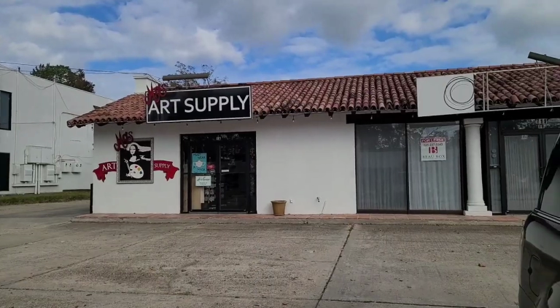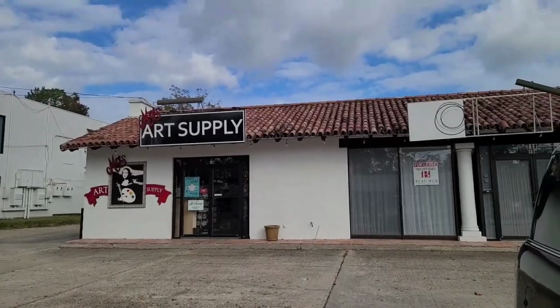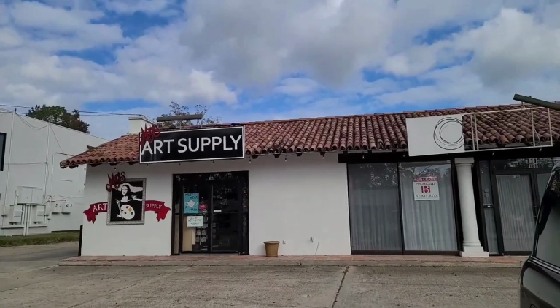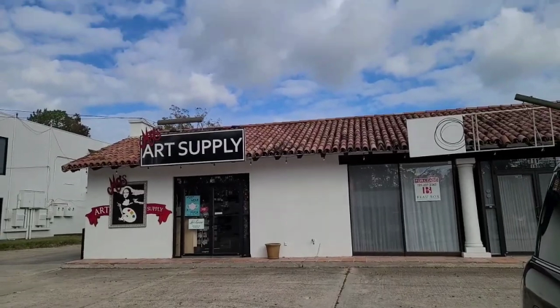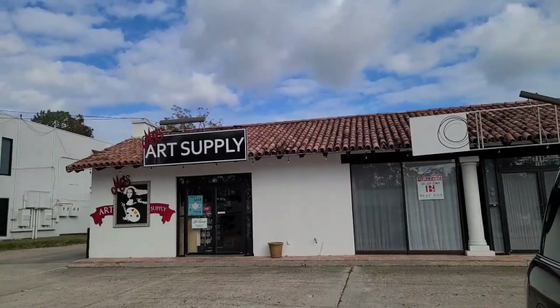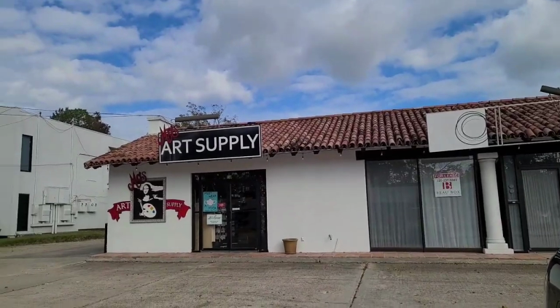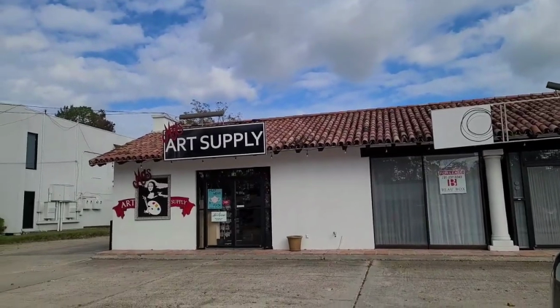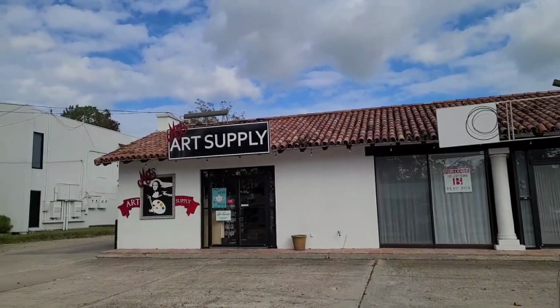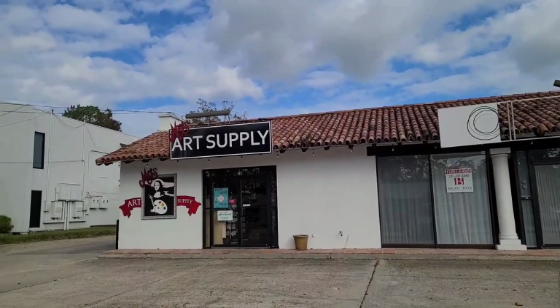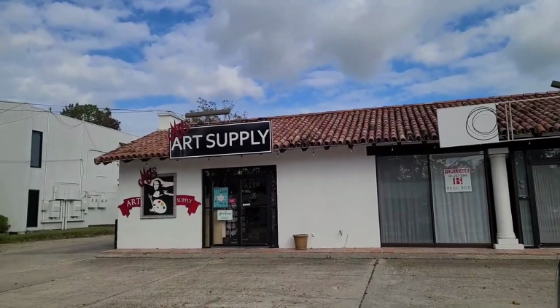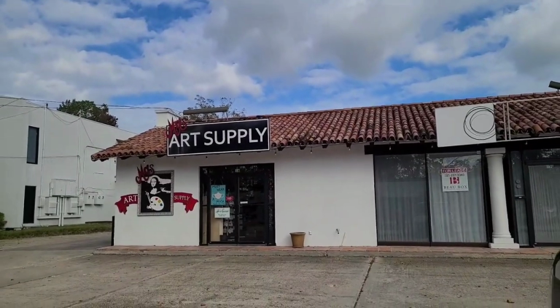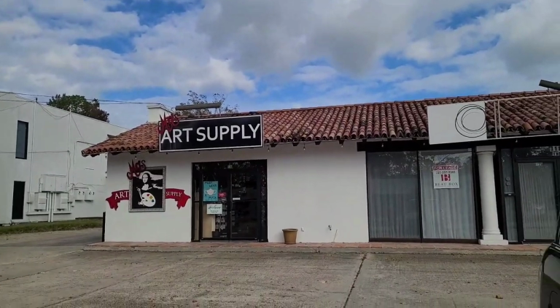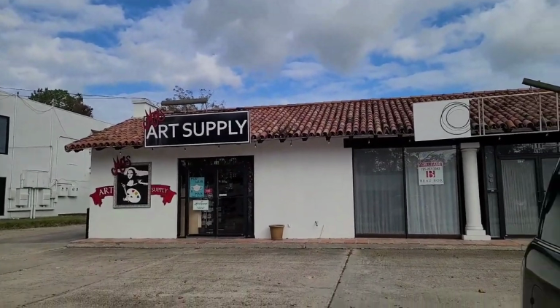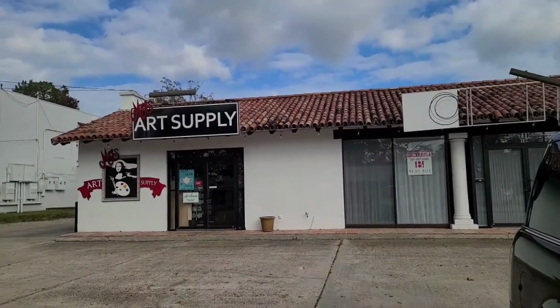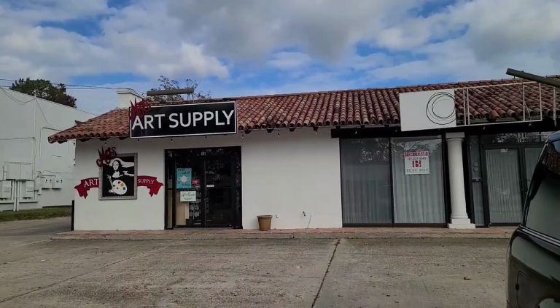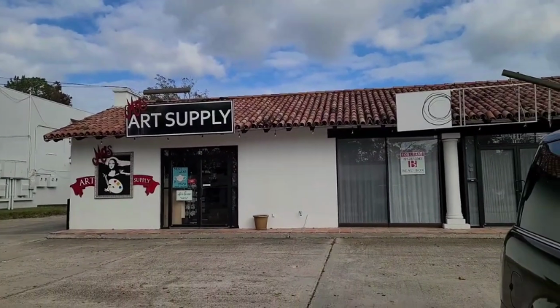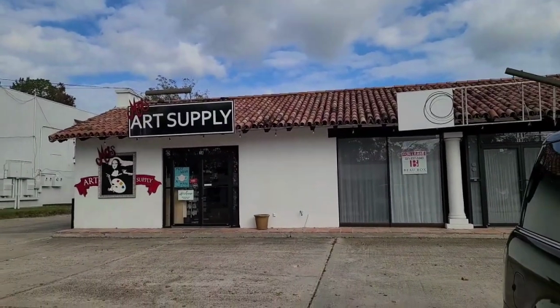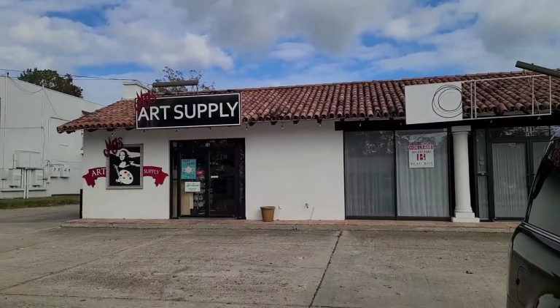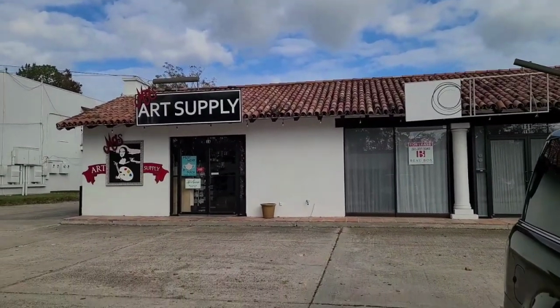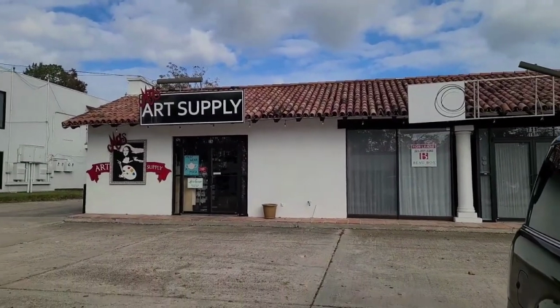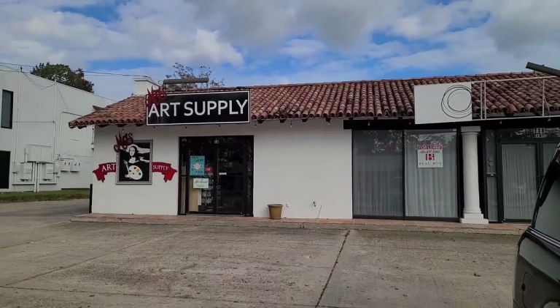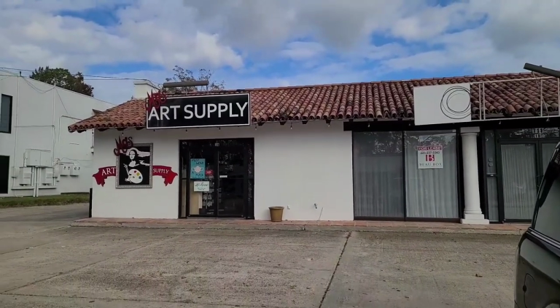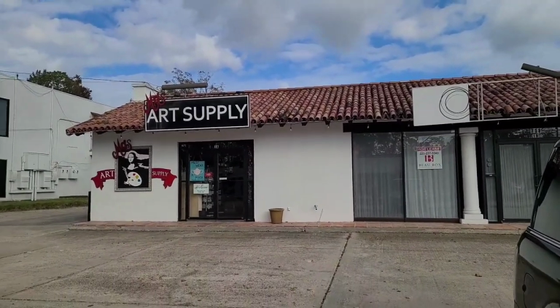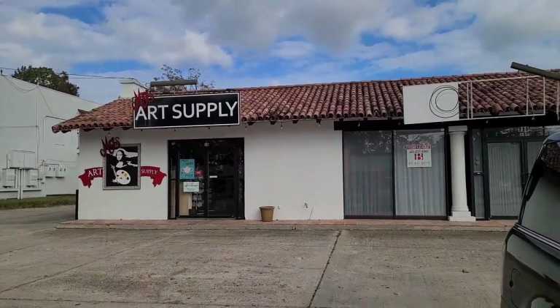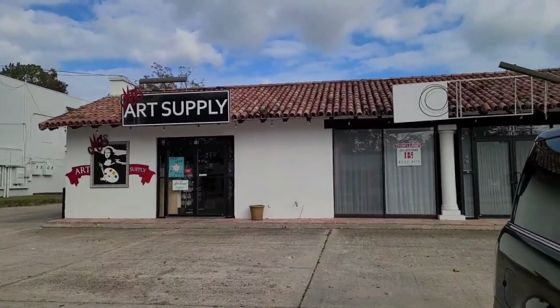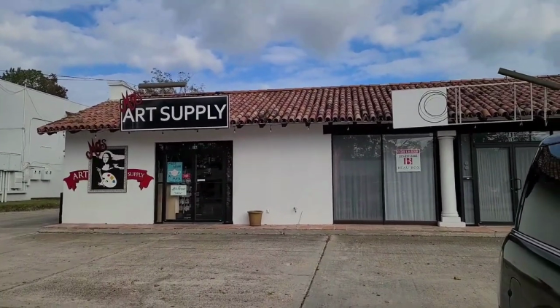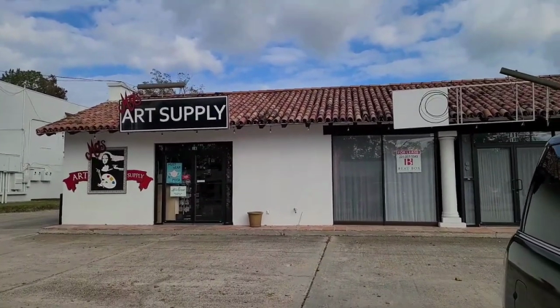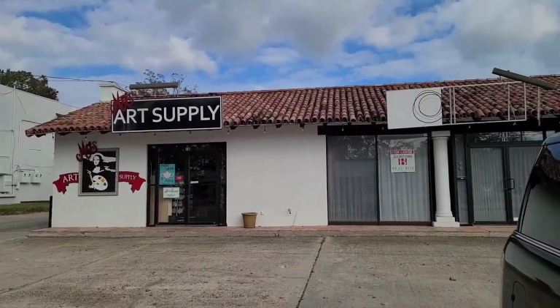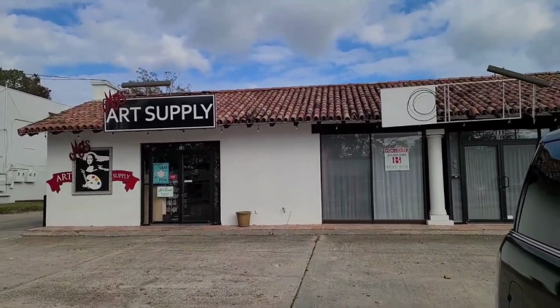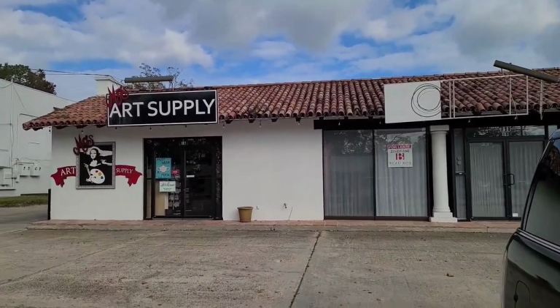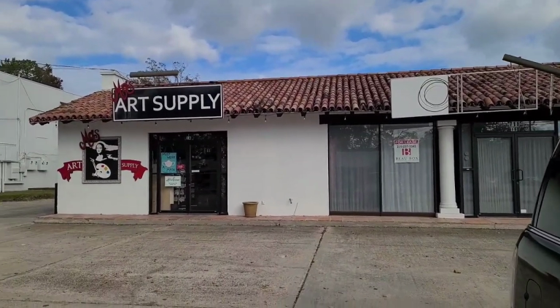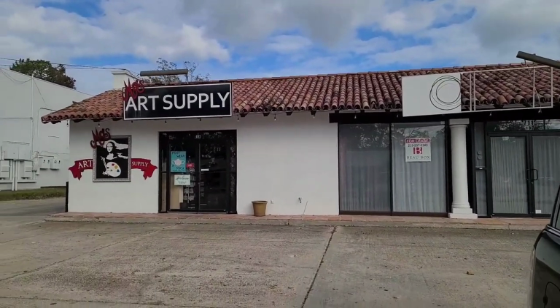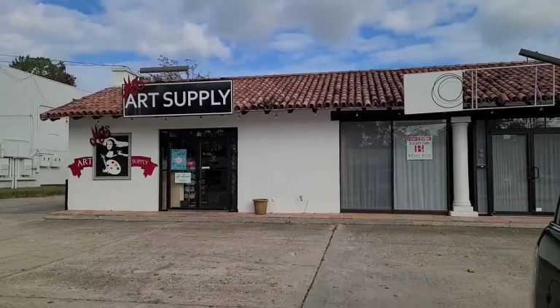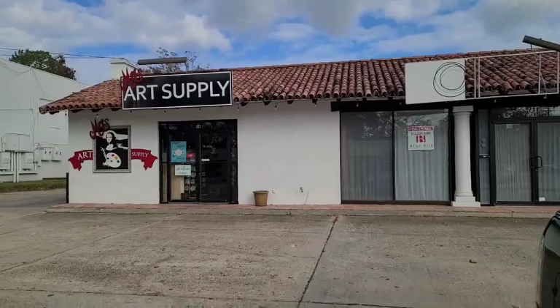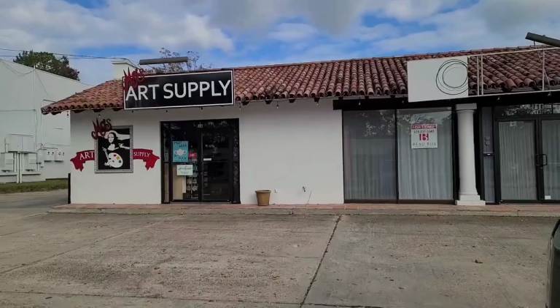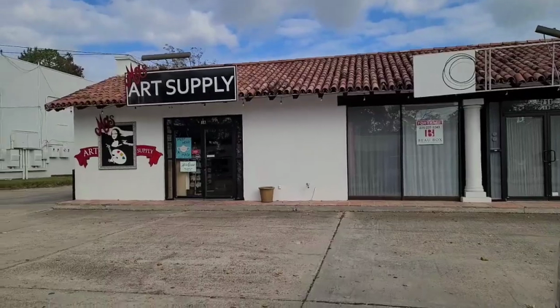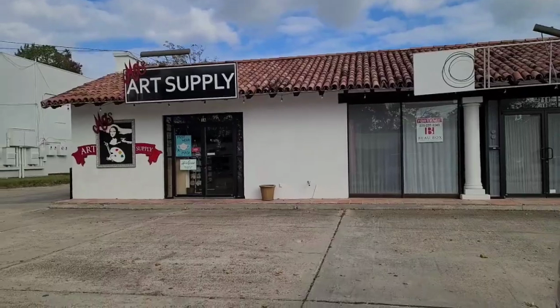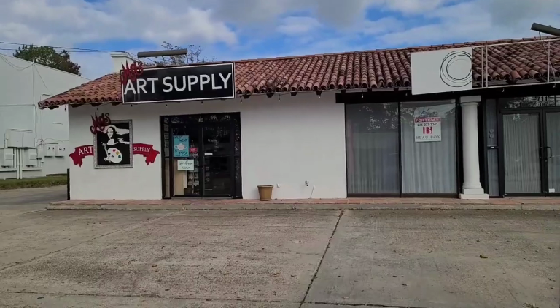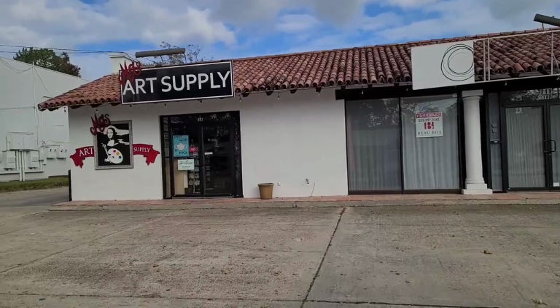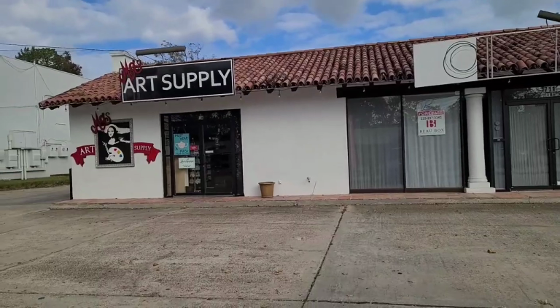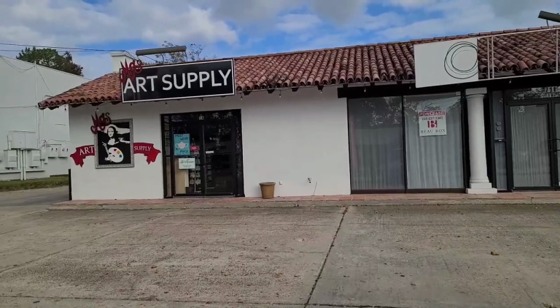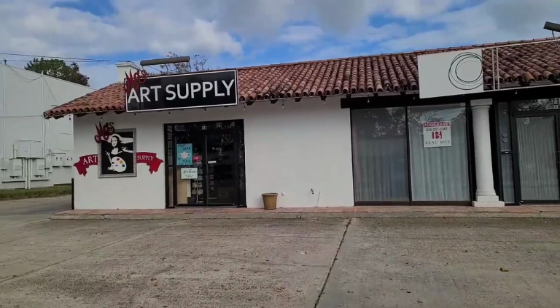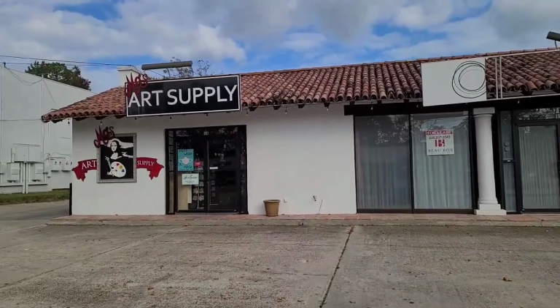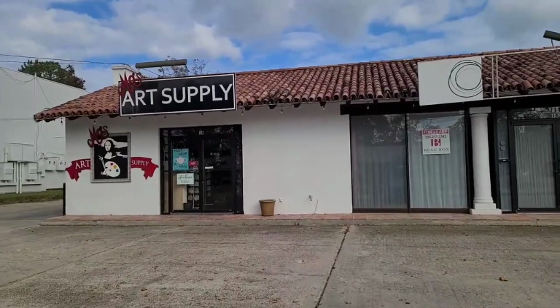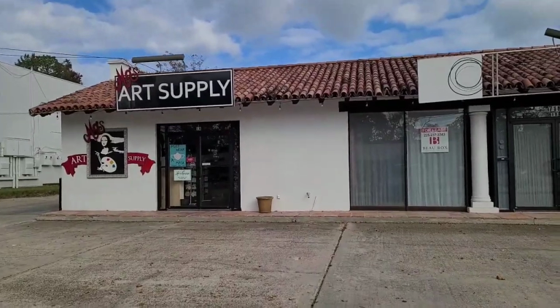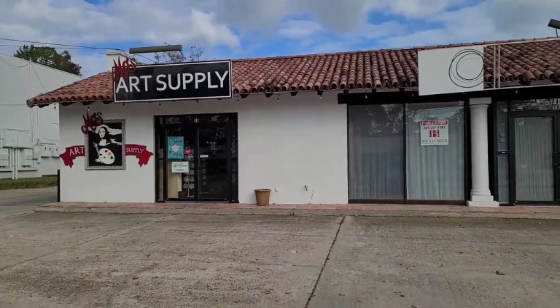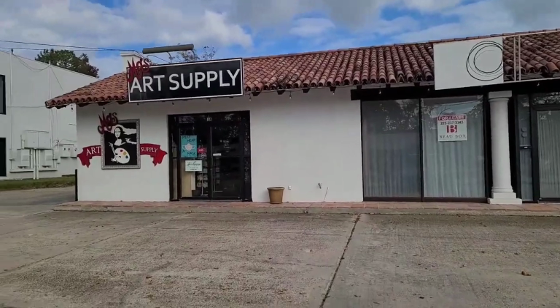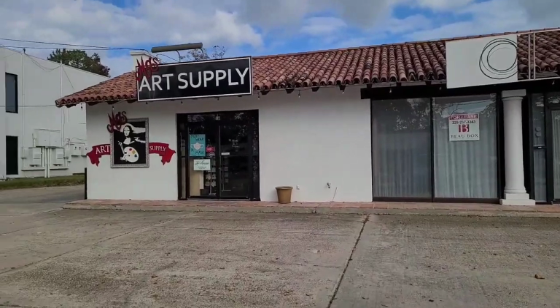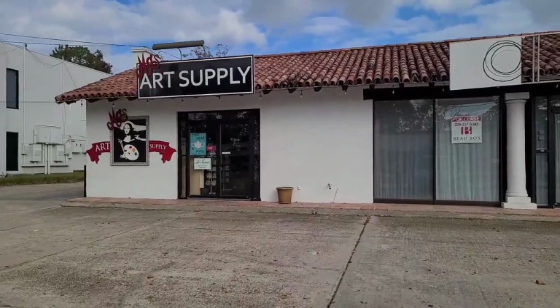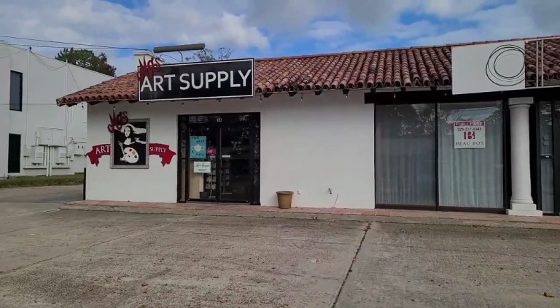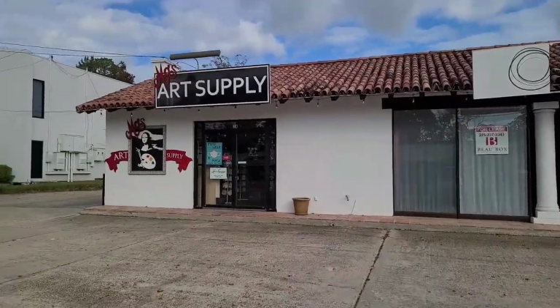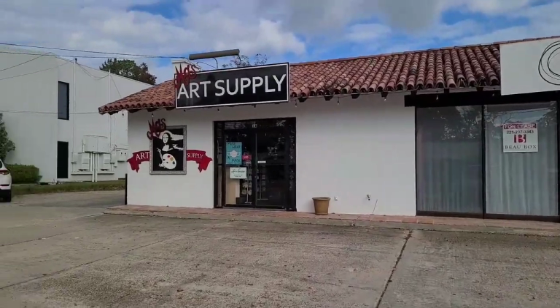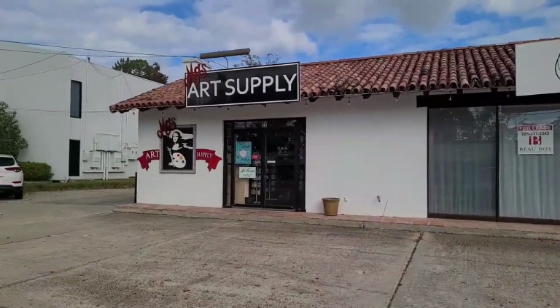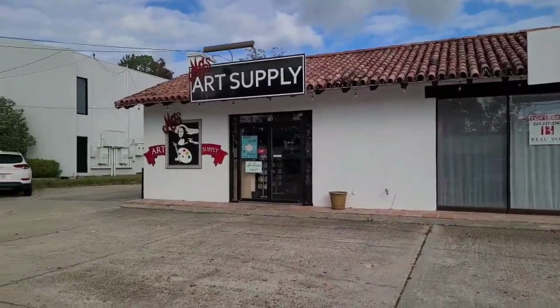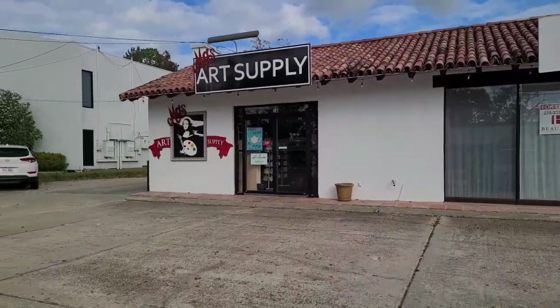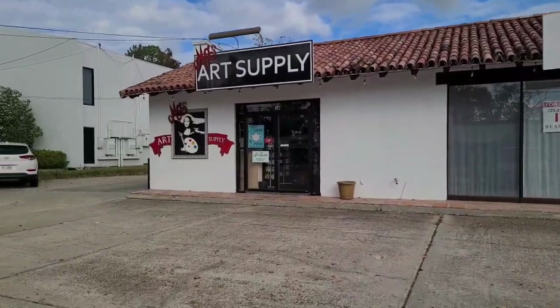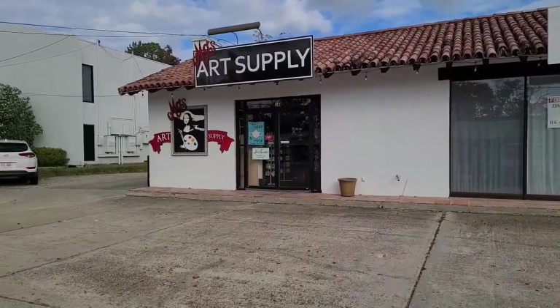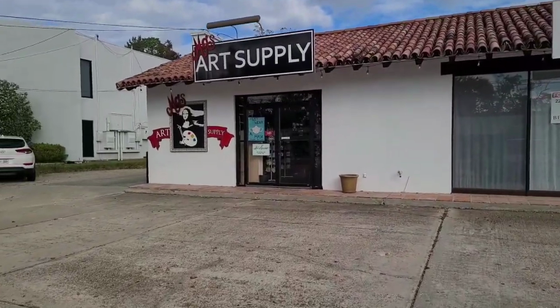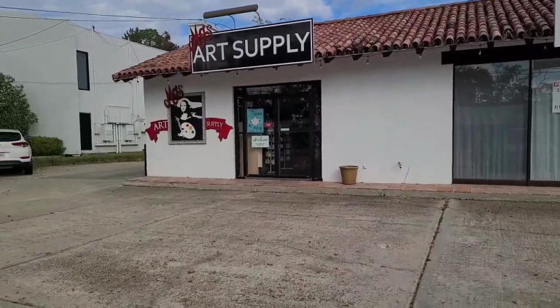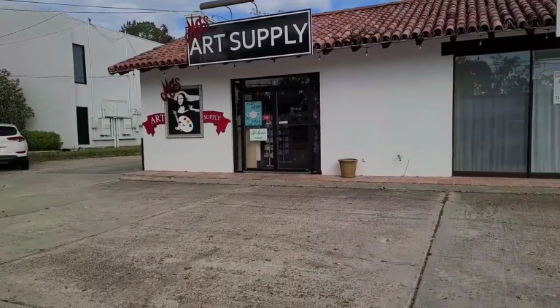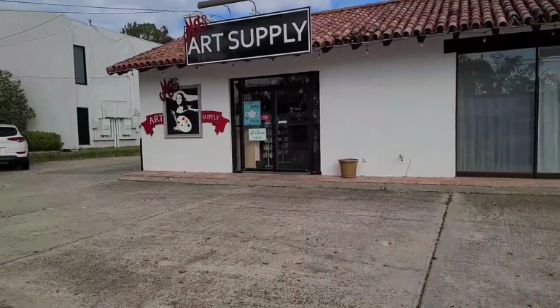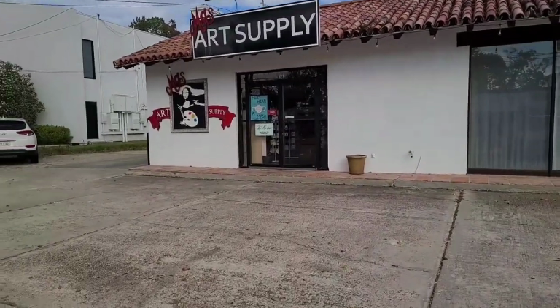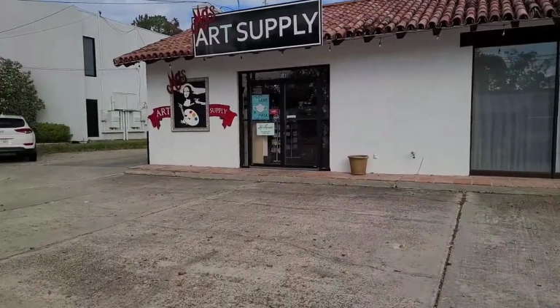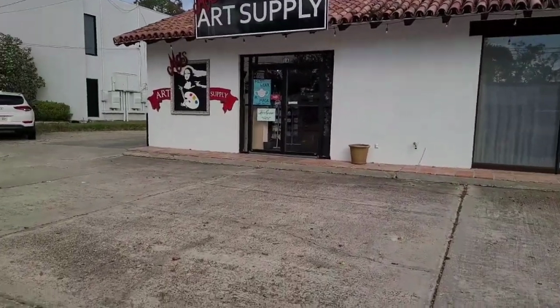Okay, so here's Moe's Art Supply. It's near Mid-City Brew and it's close to a Painting with a Twist.